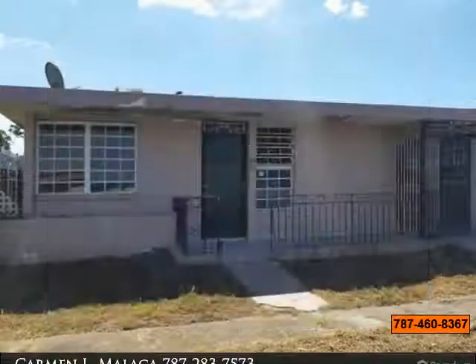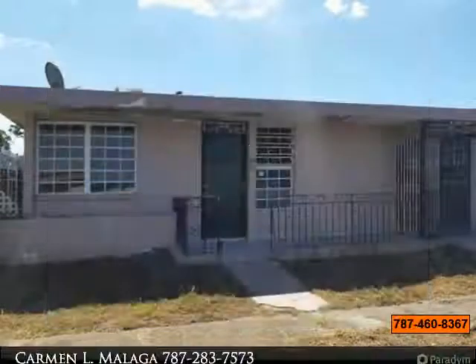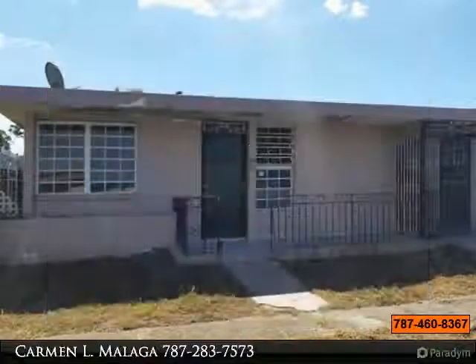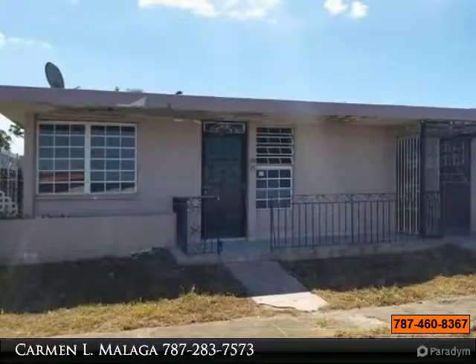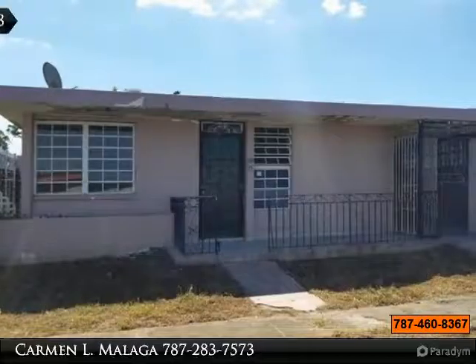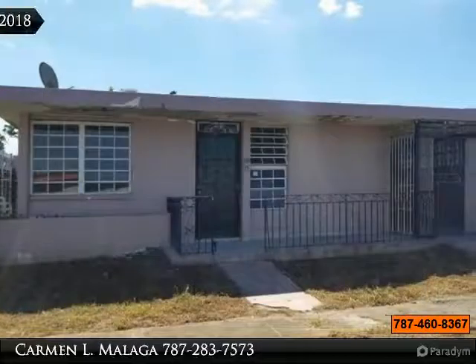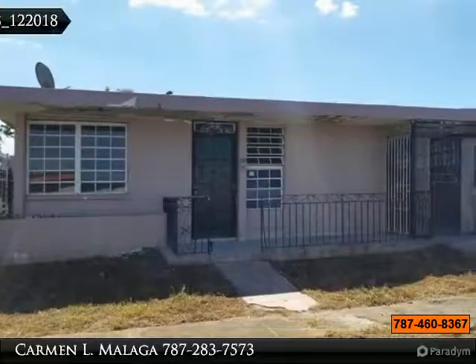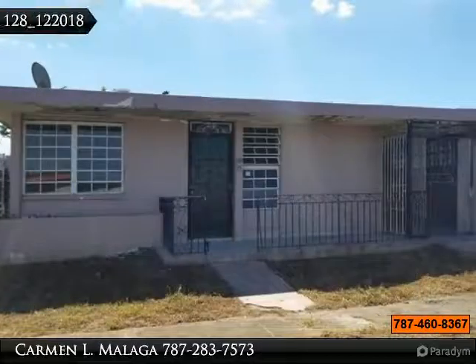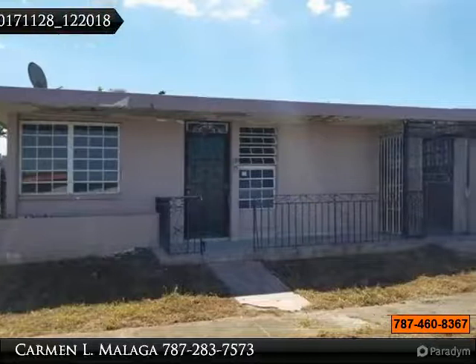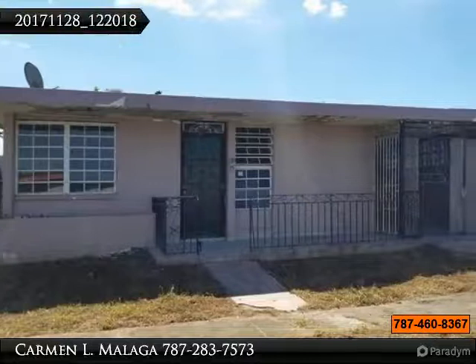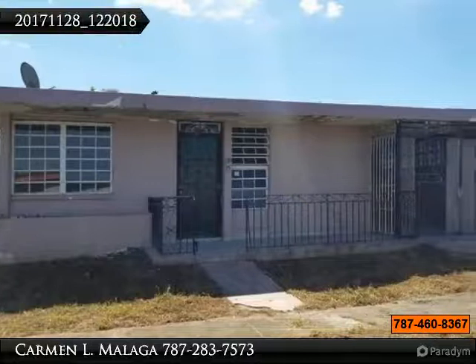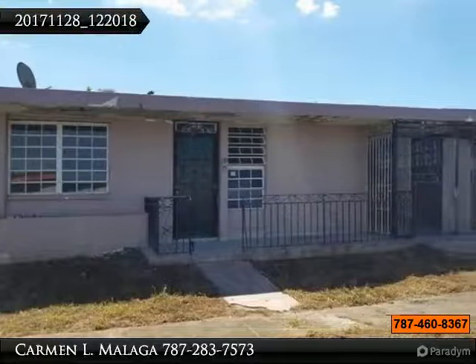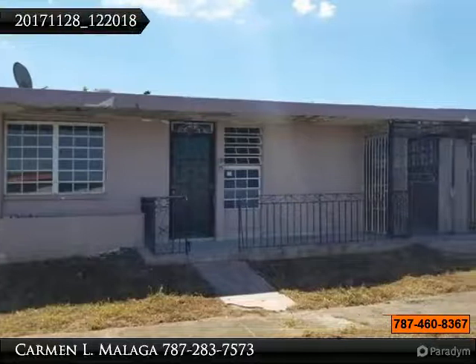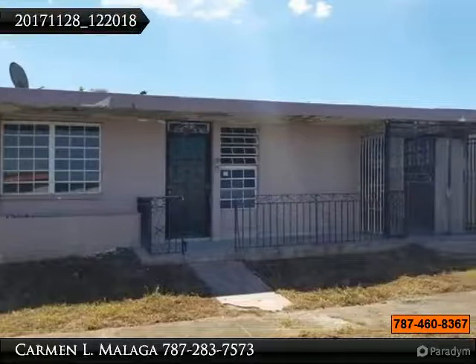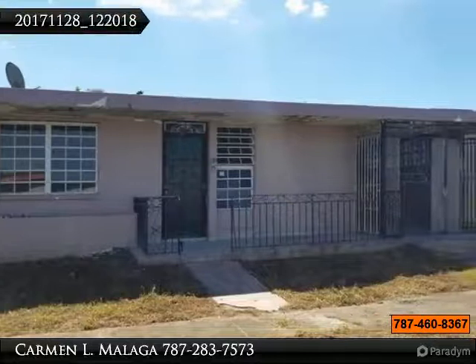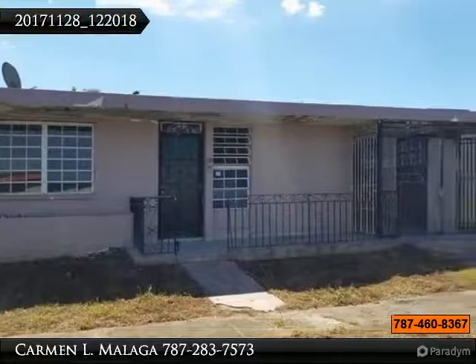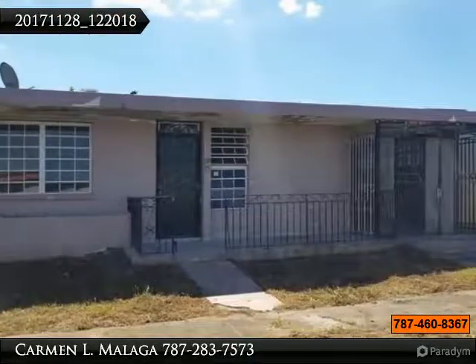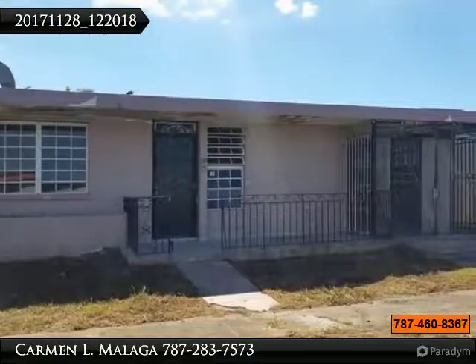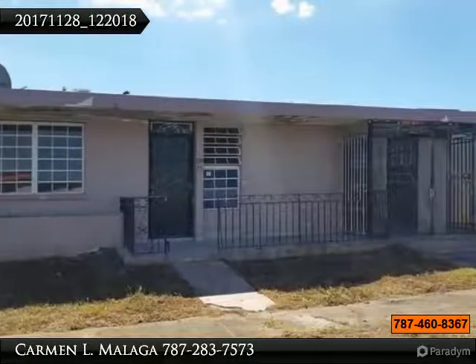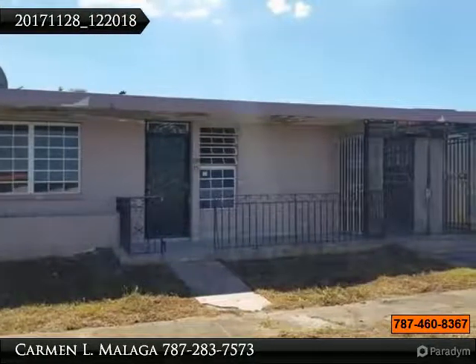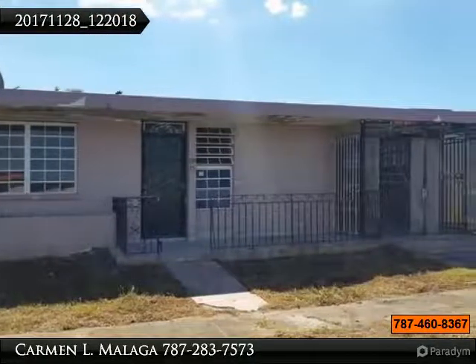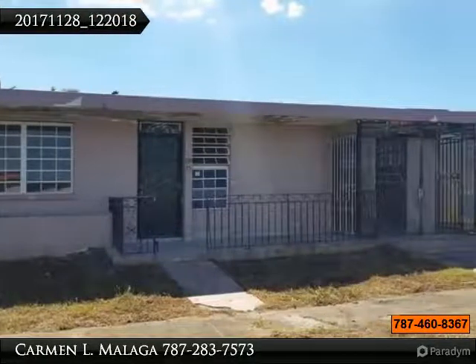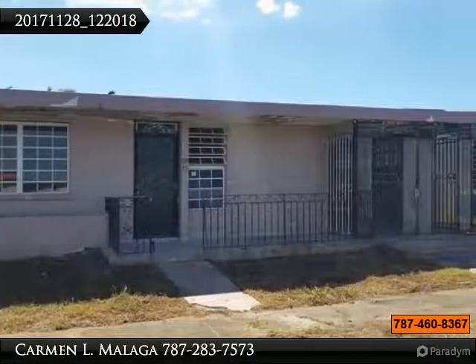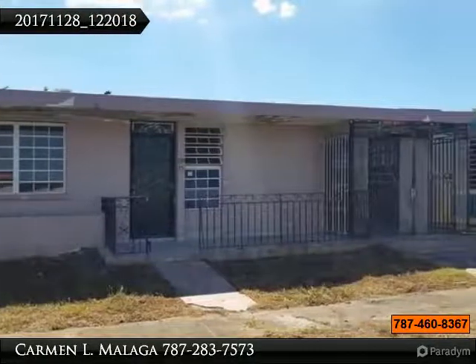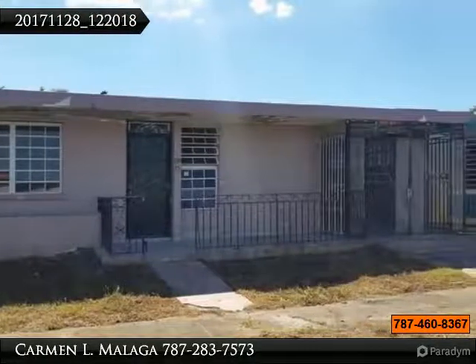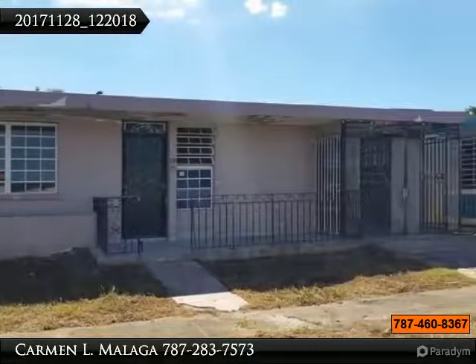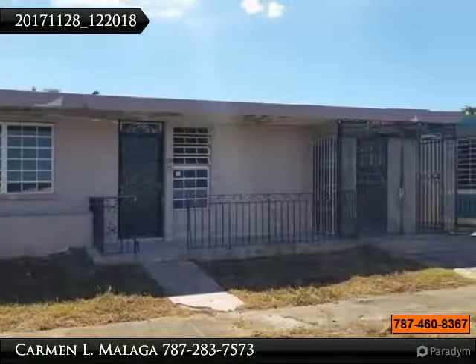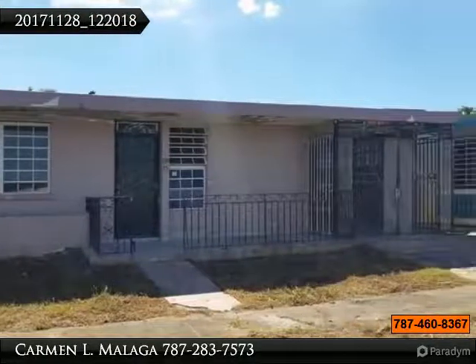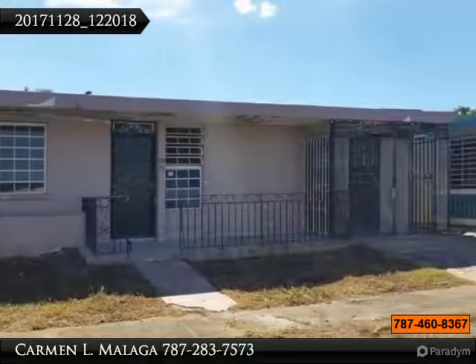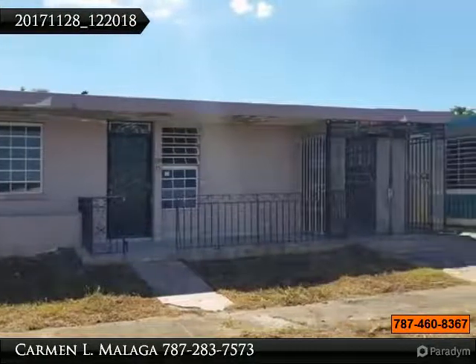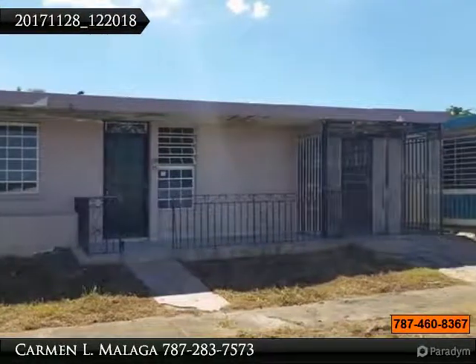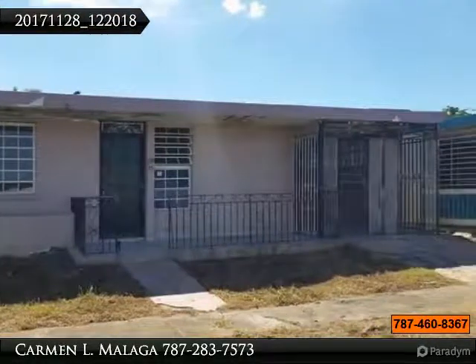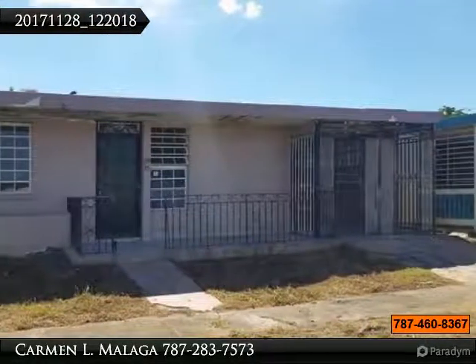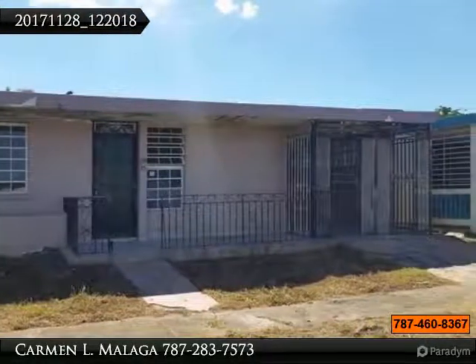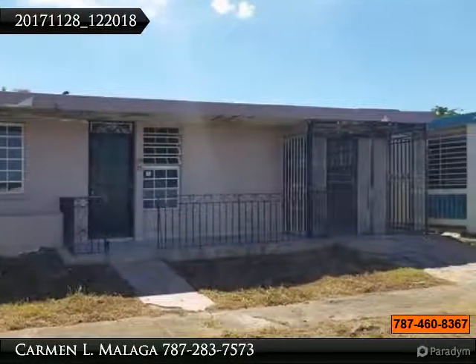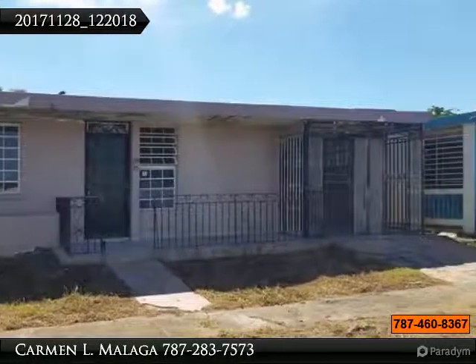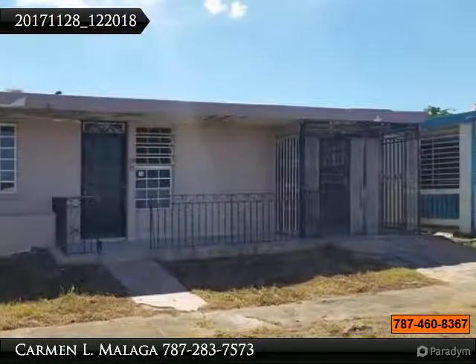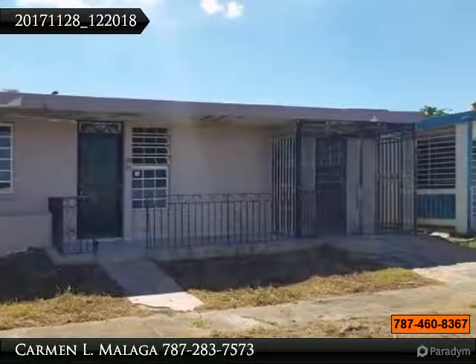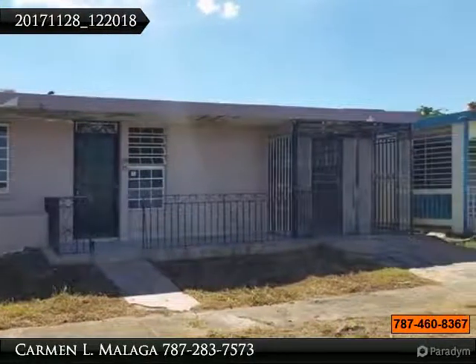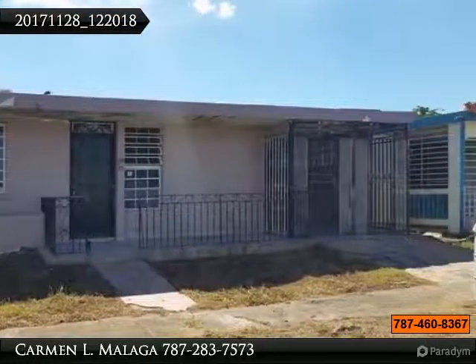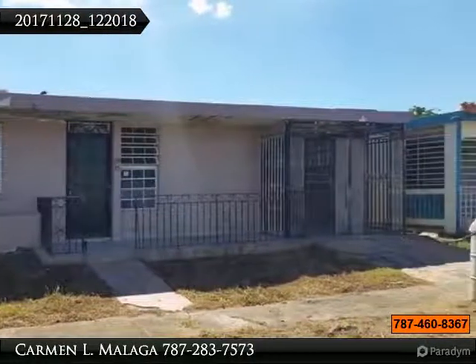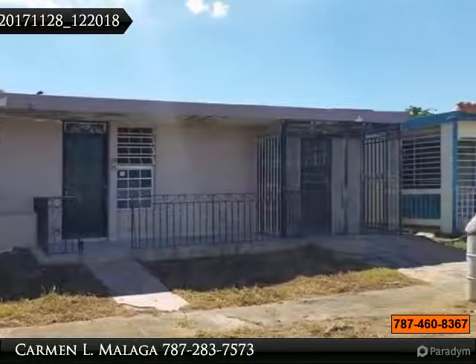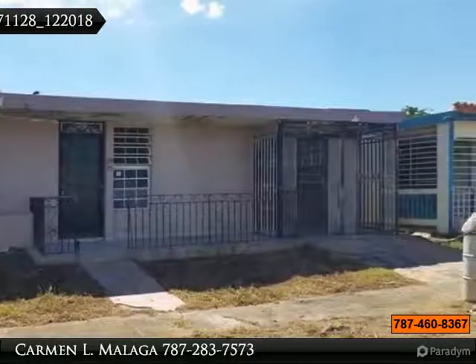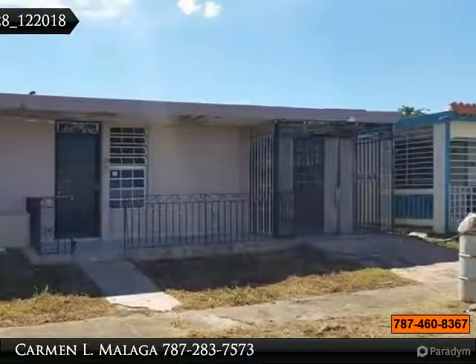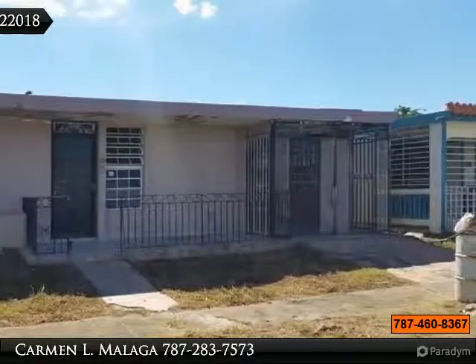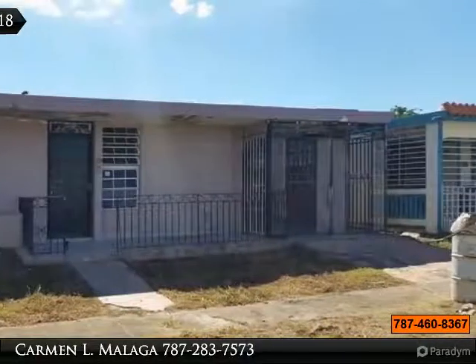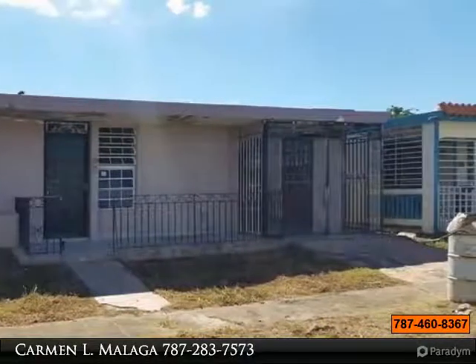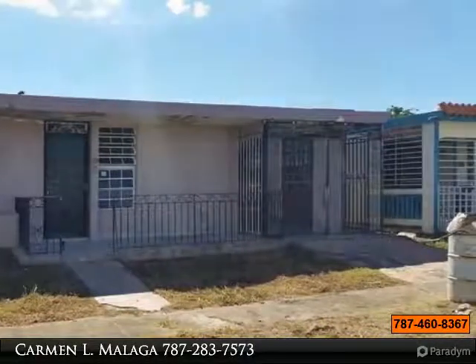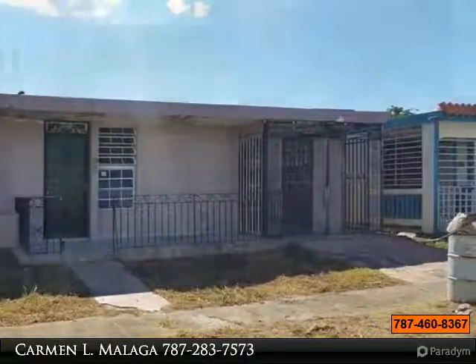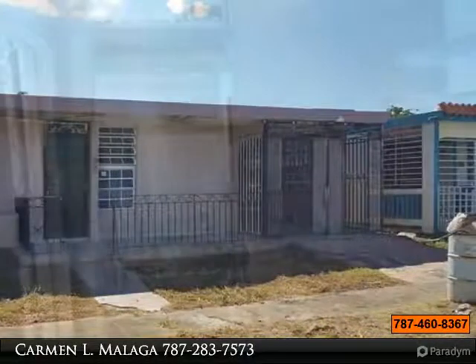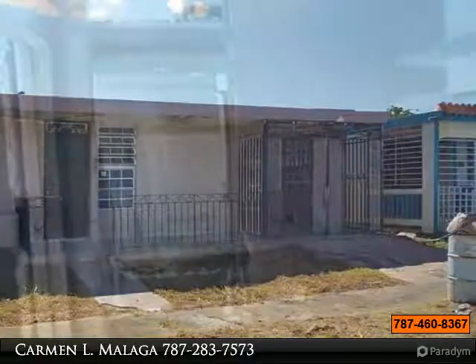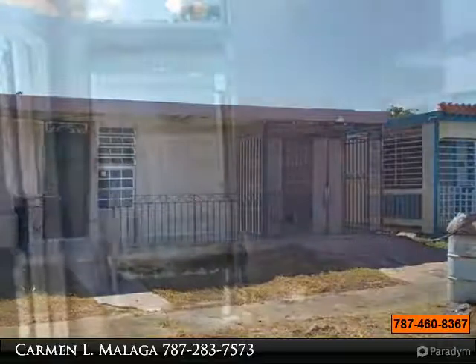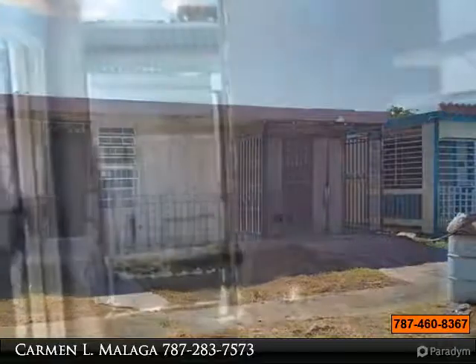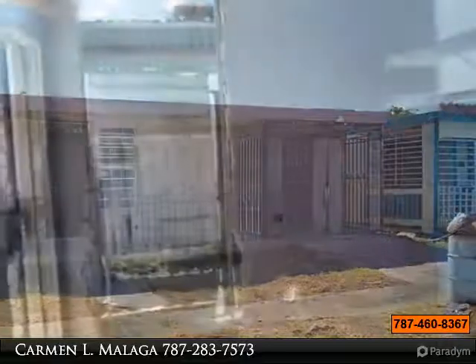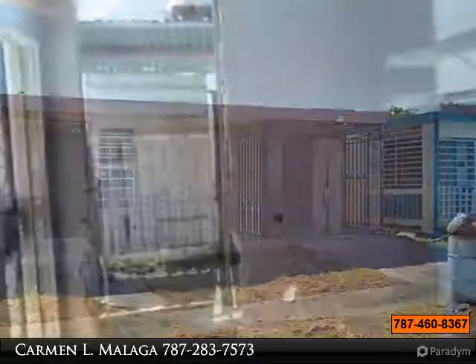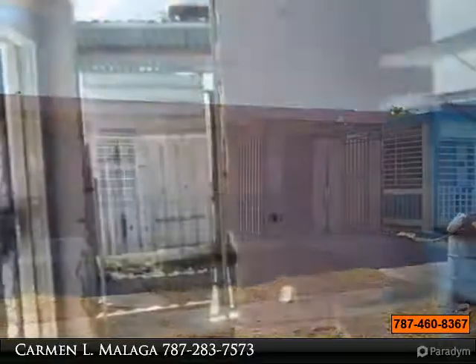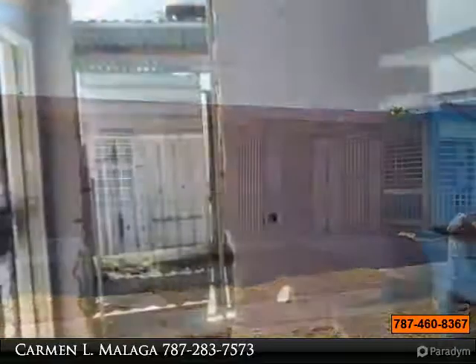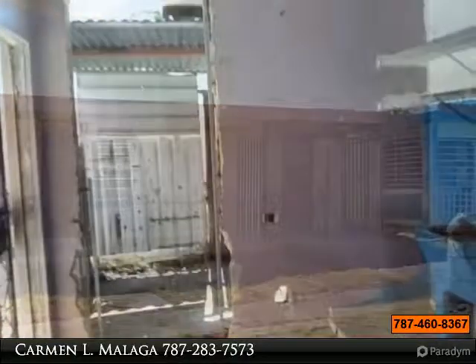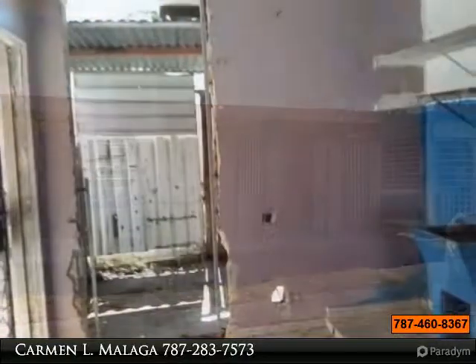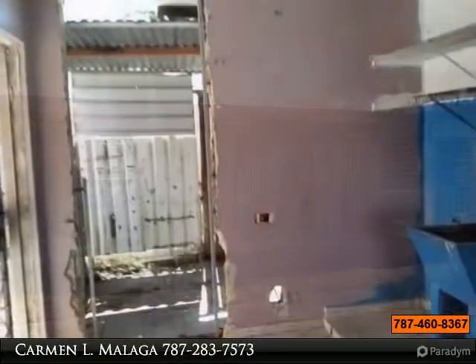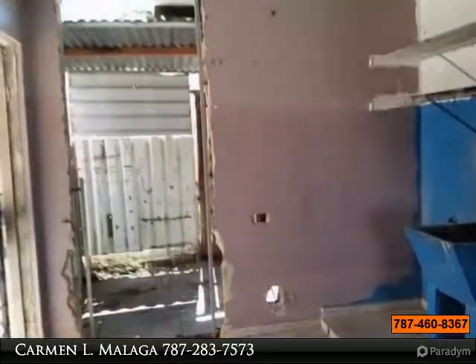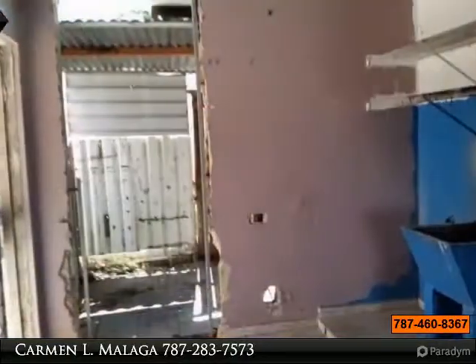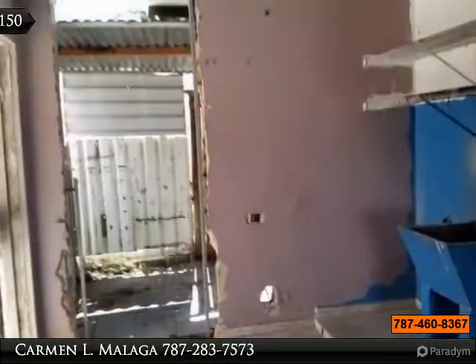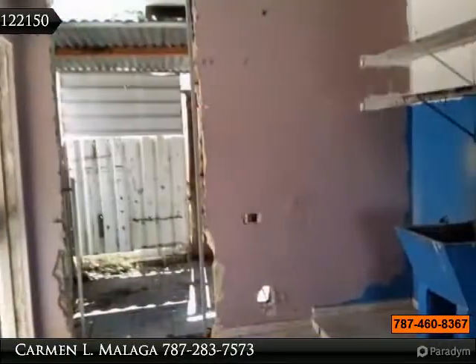Make your offer. 16-0097 property located in Urb. Villa Carolina in Carolina, PR.